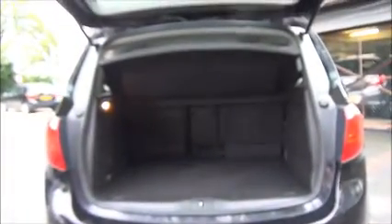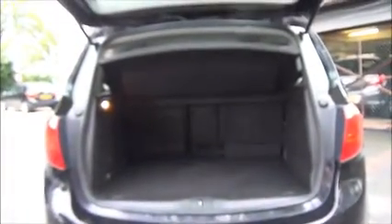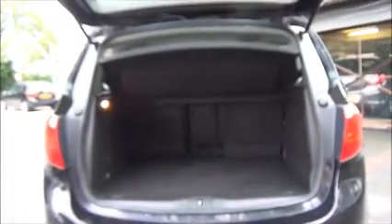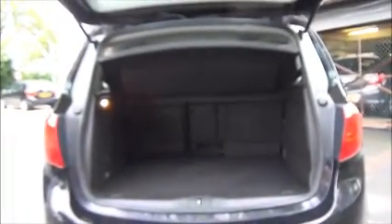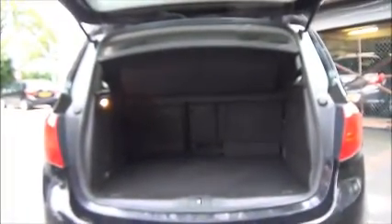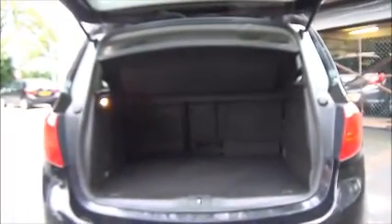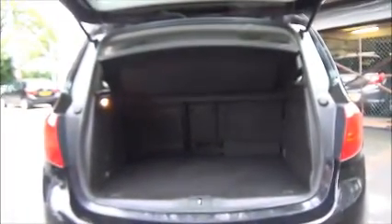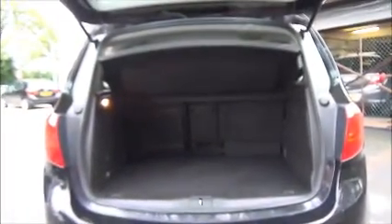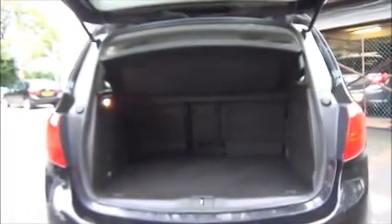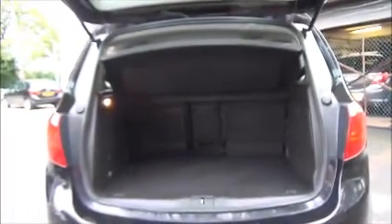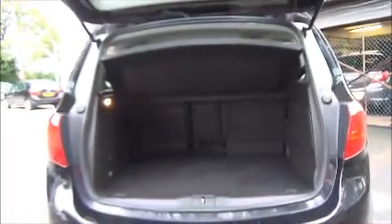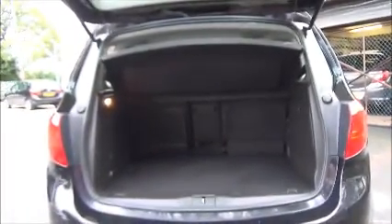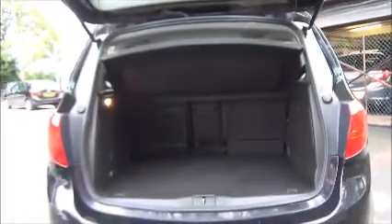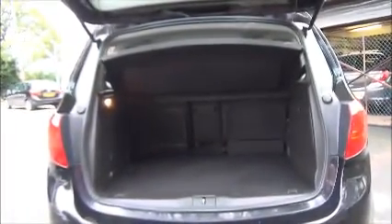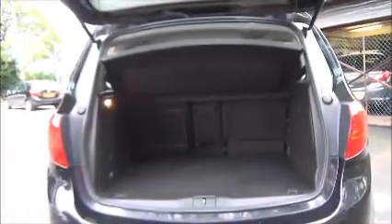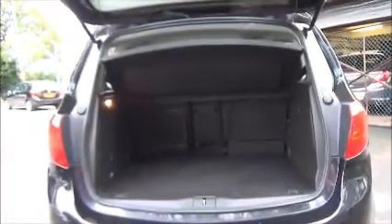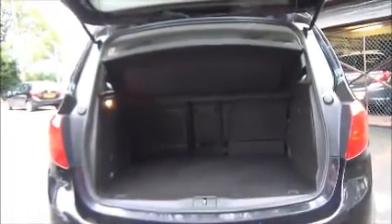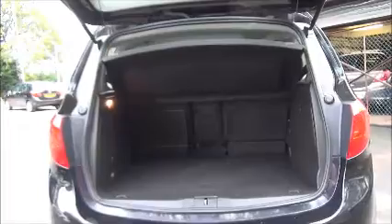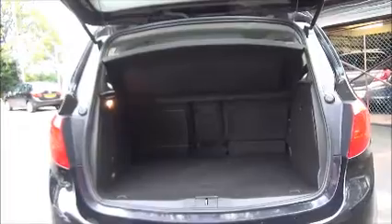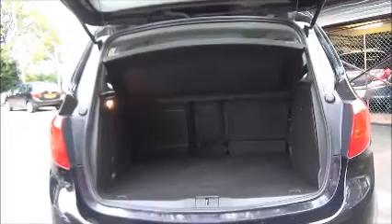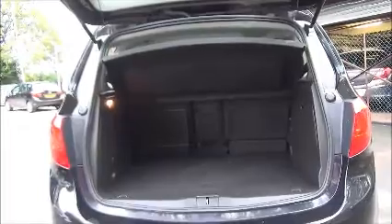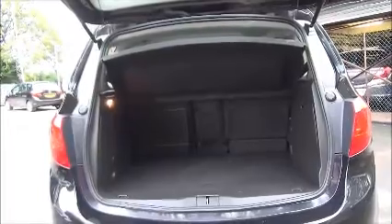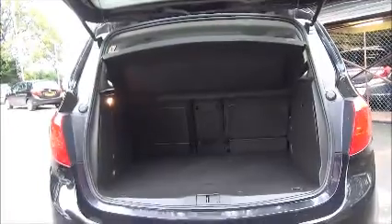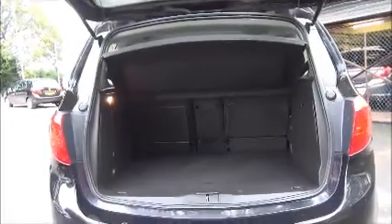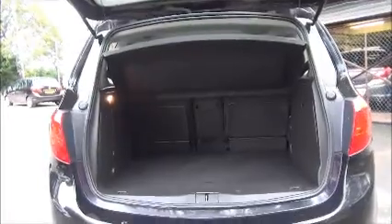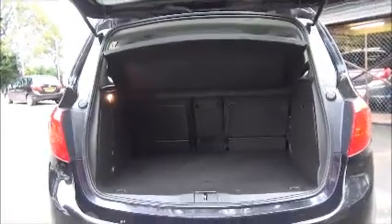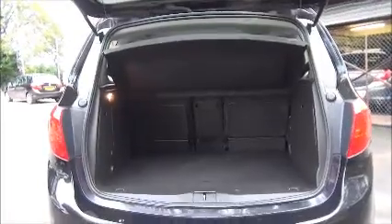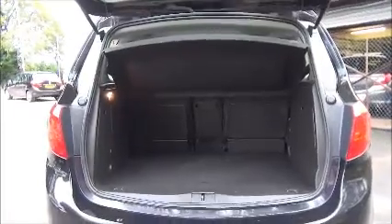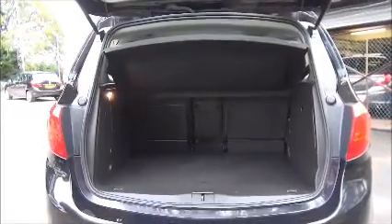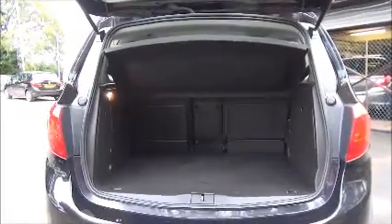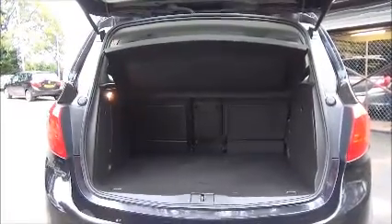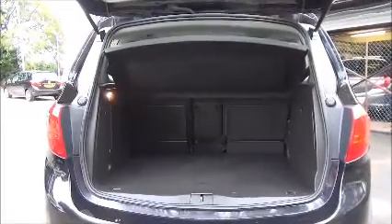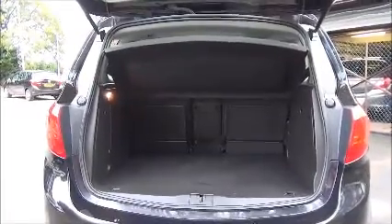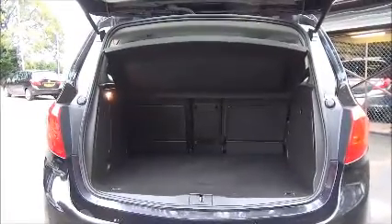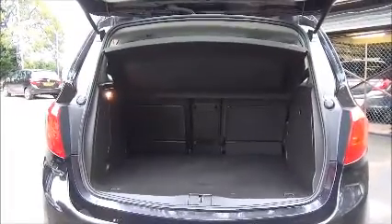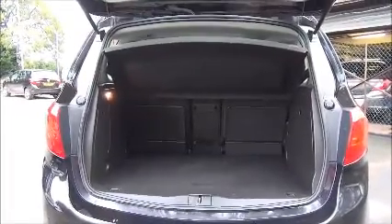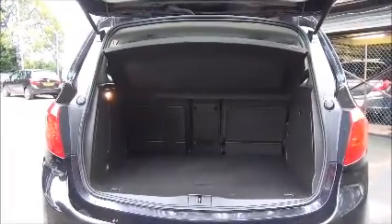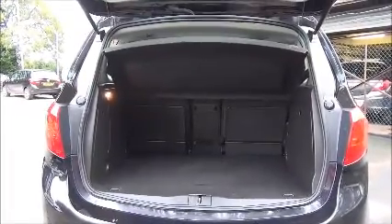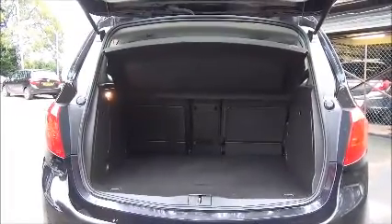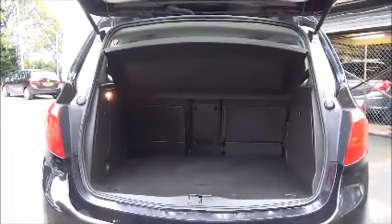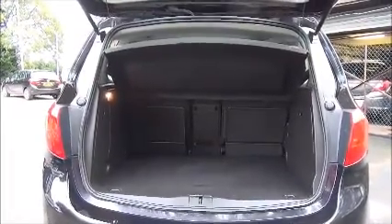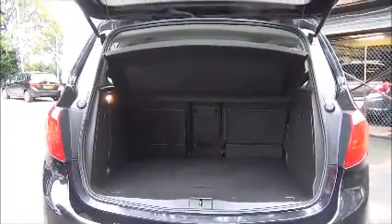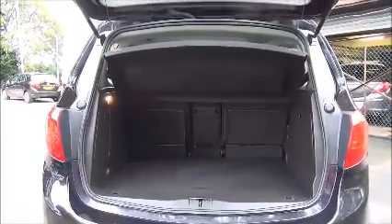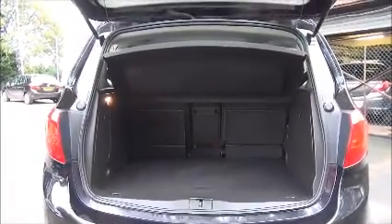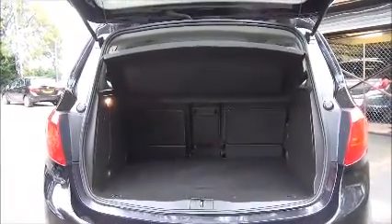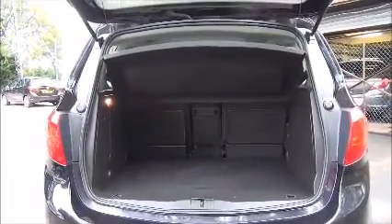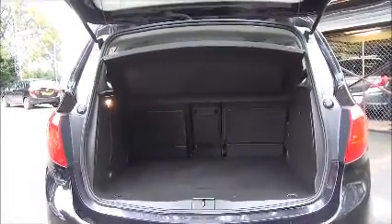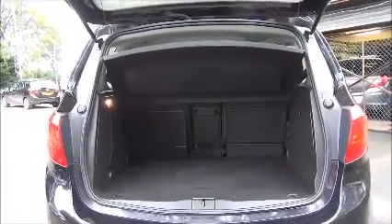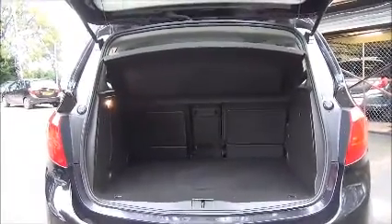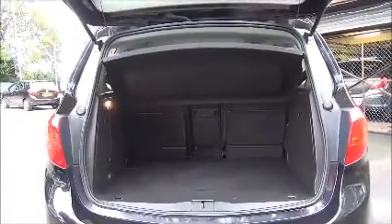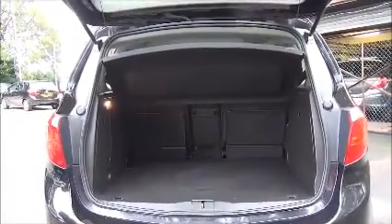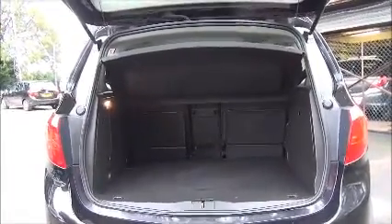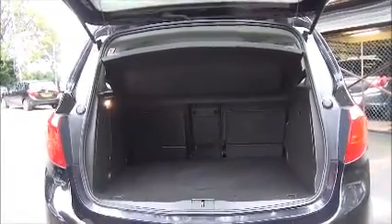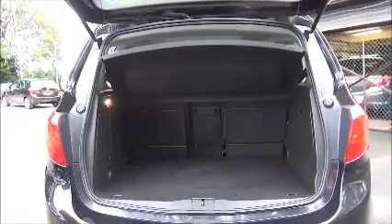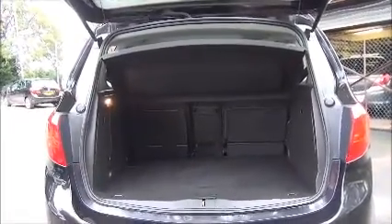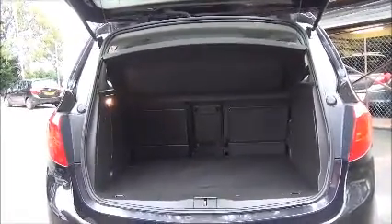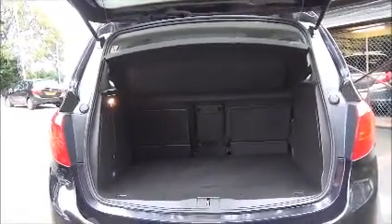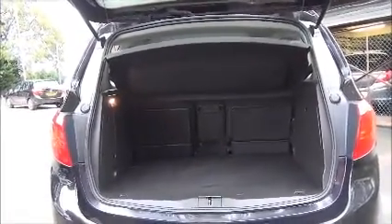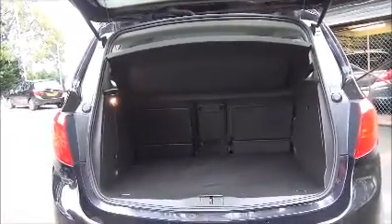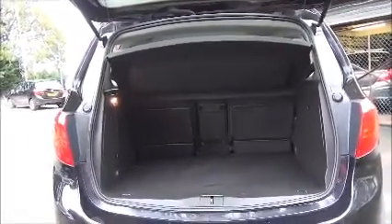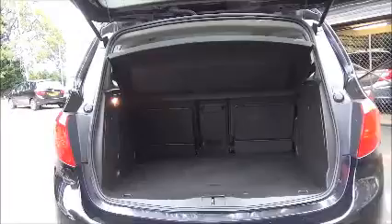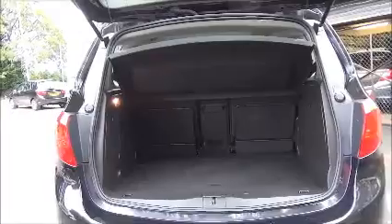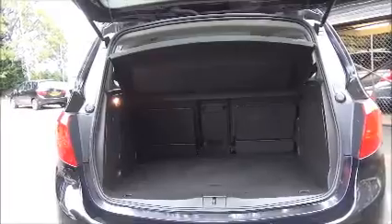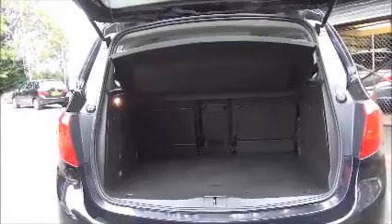As you can see, there is a large boot area with a convenience light, and individual folding rear seats for greater flexibility.